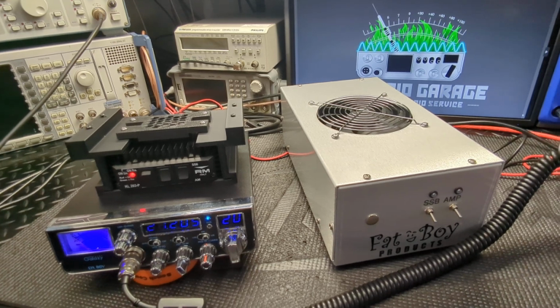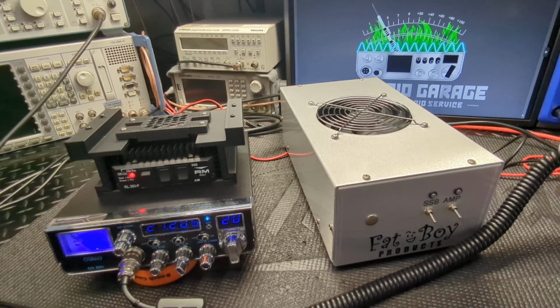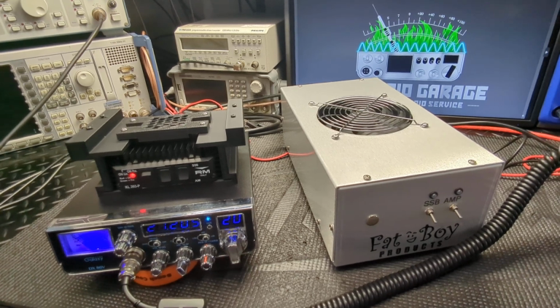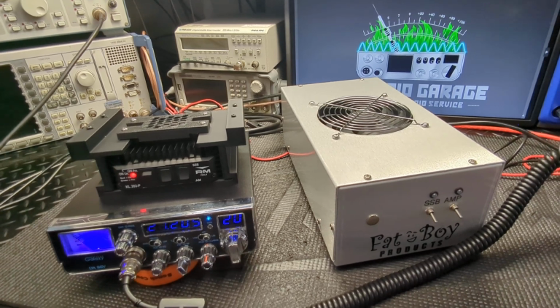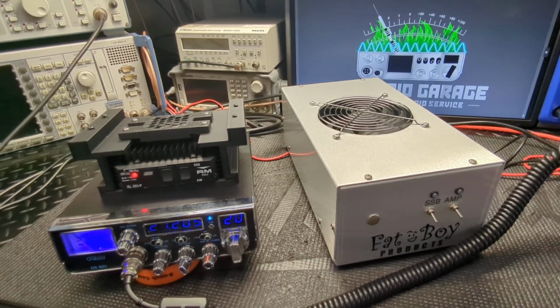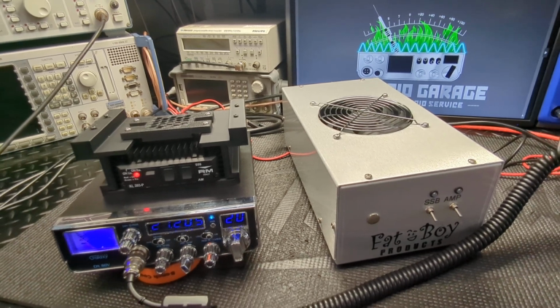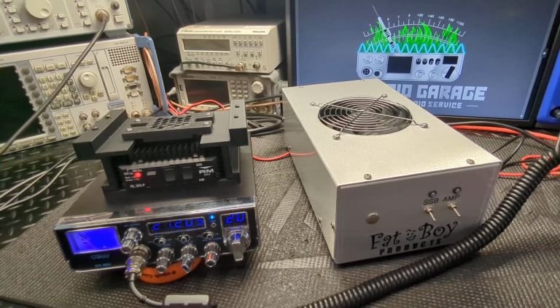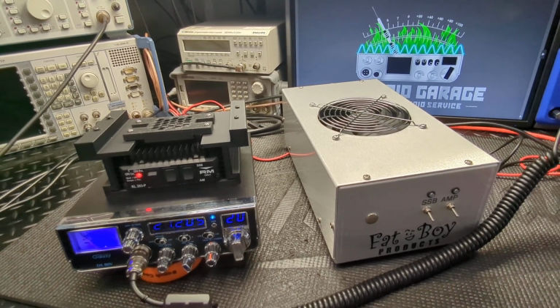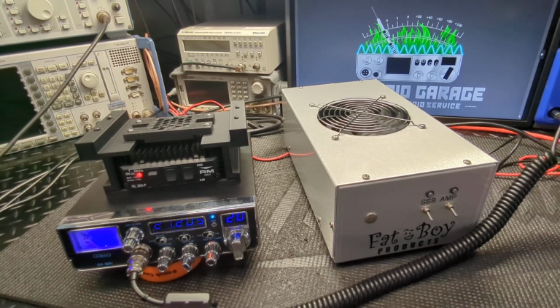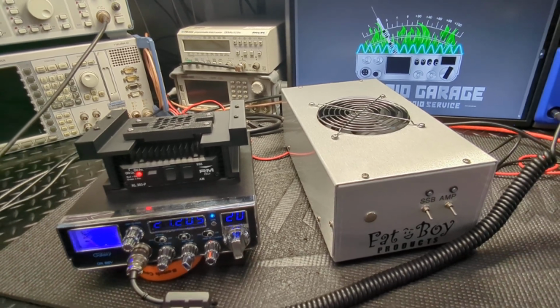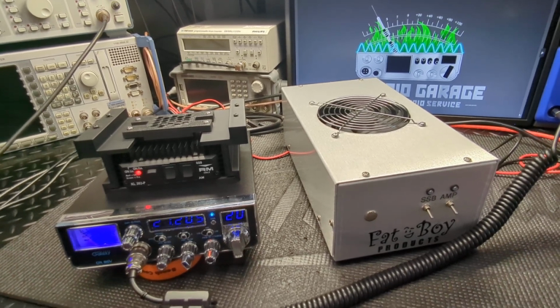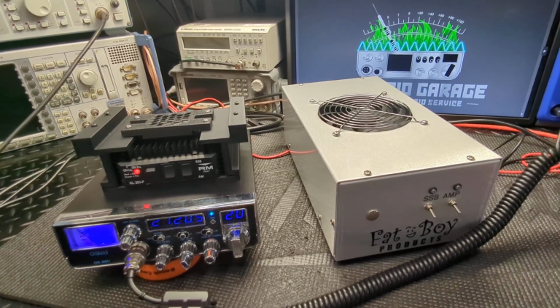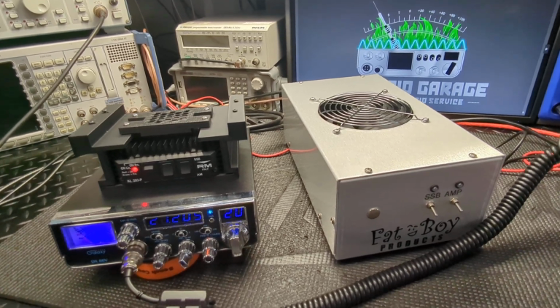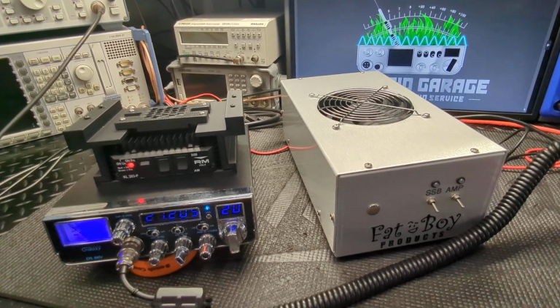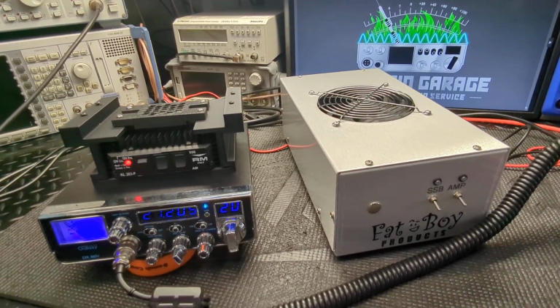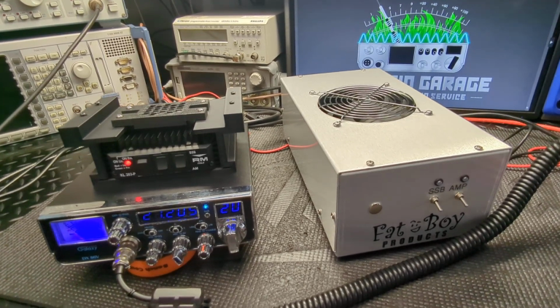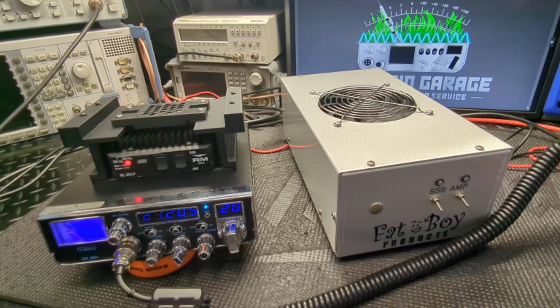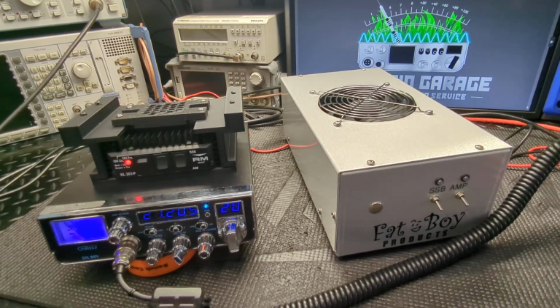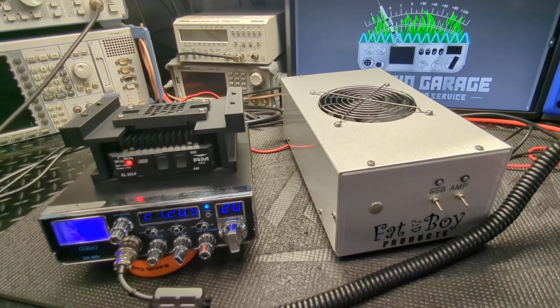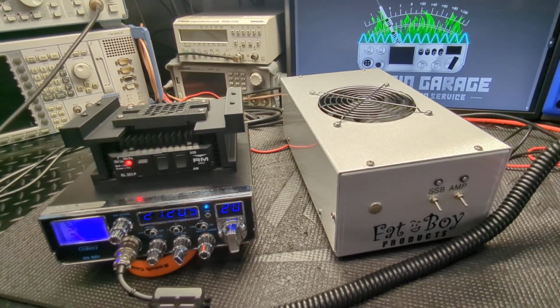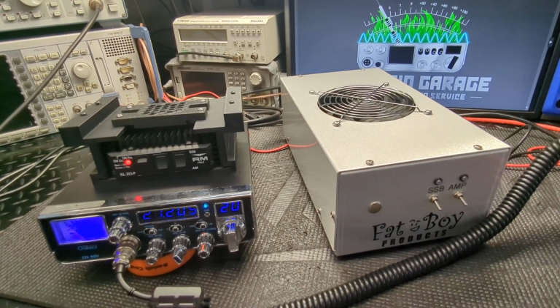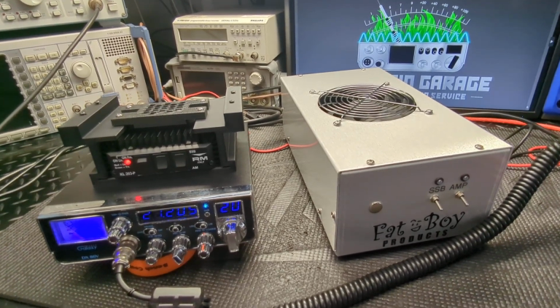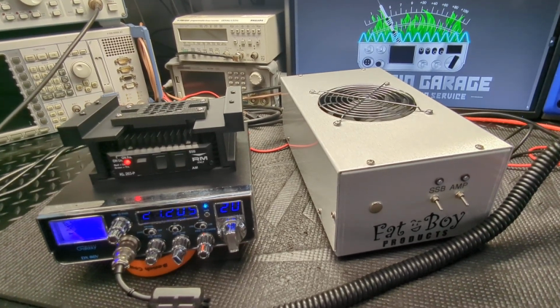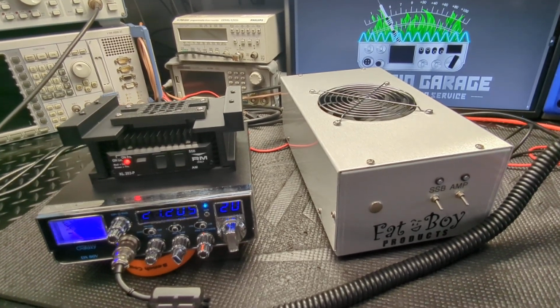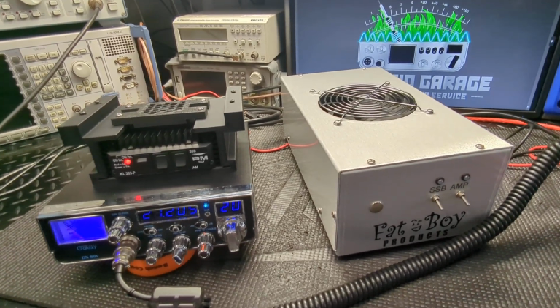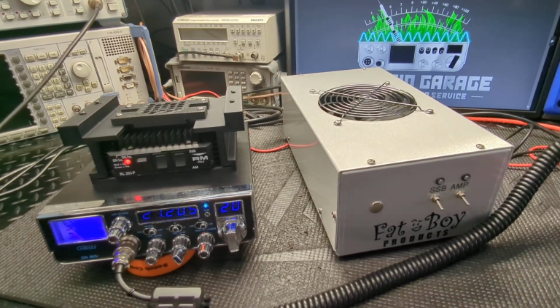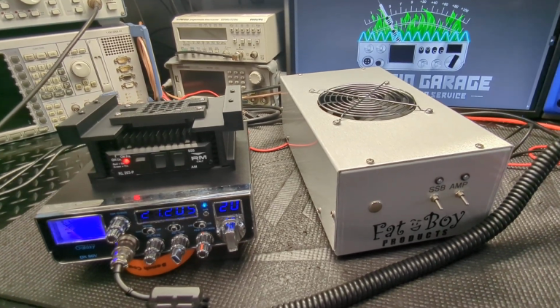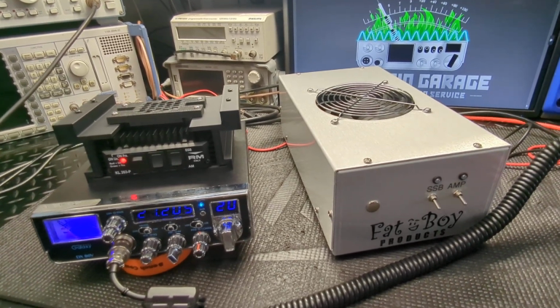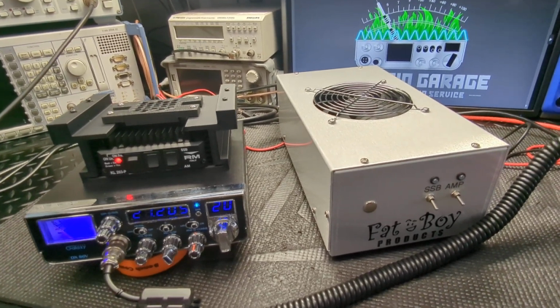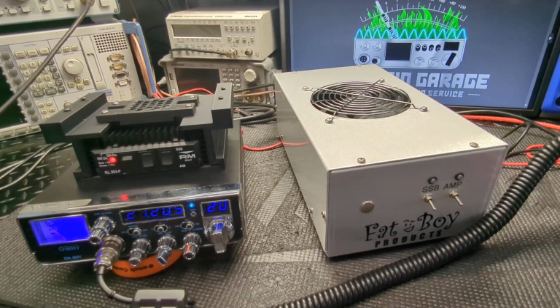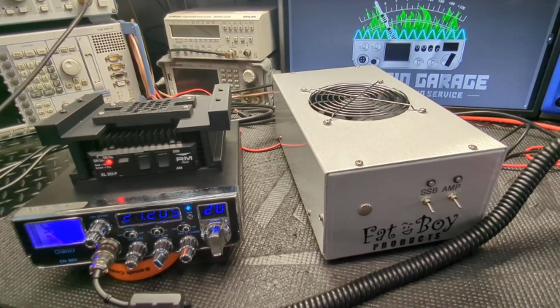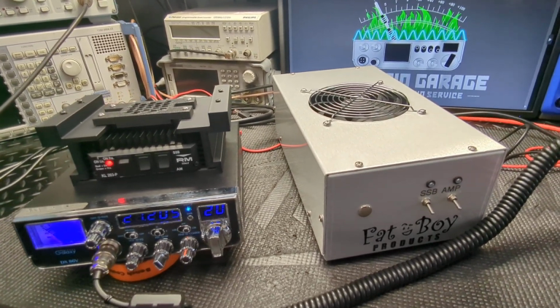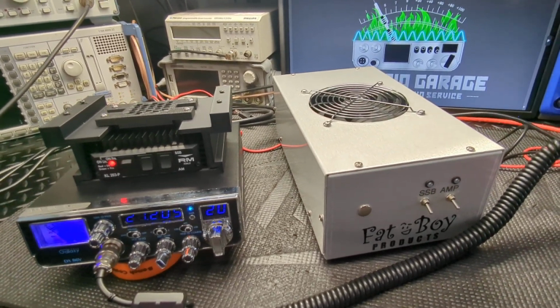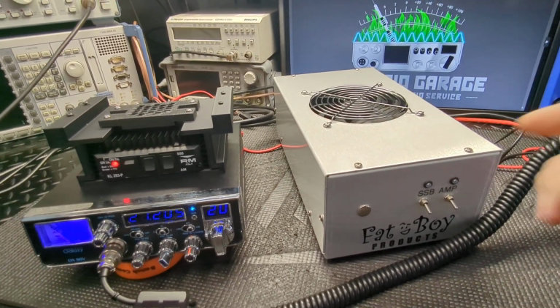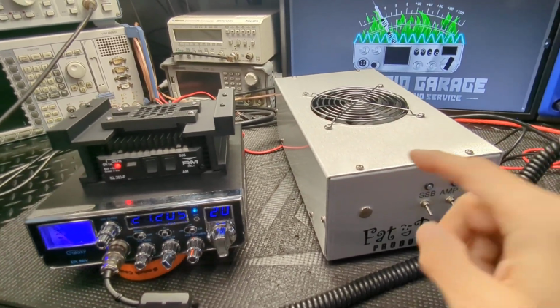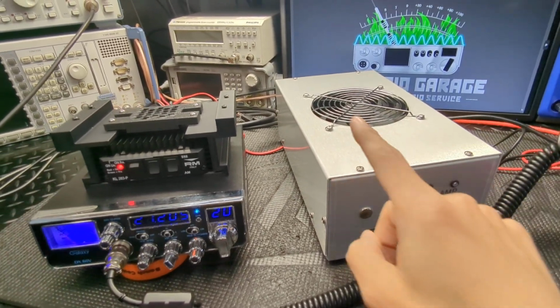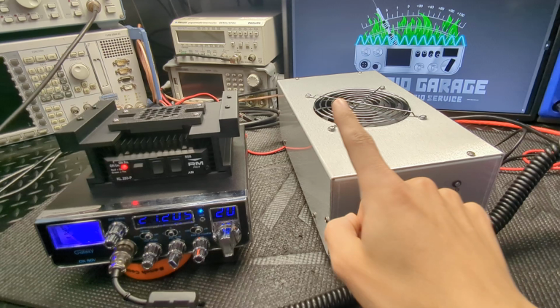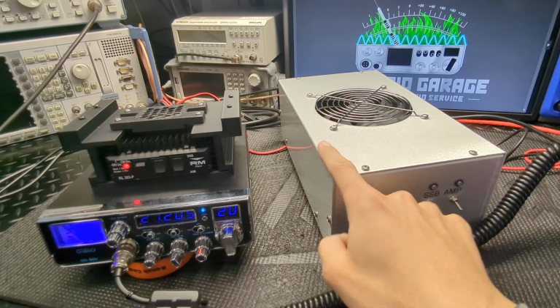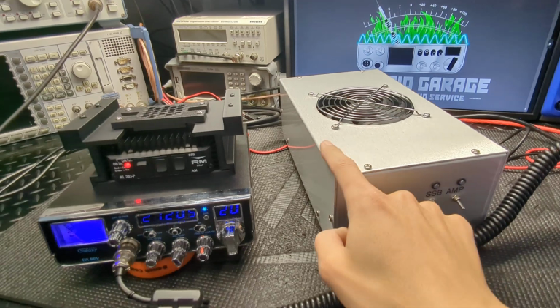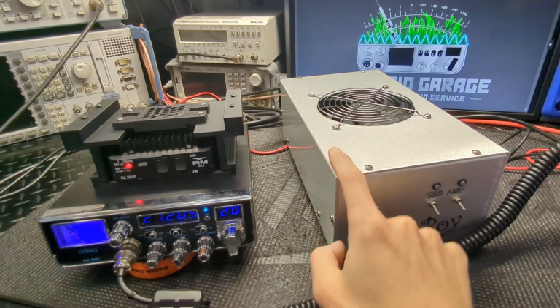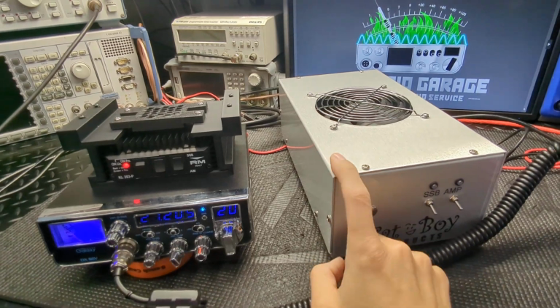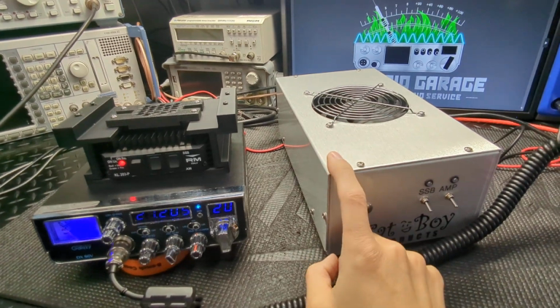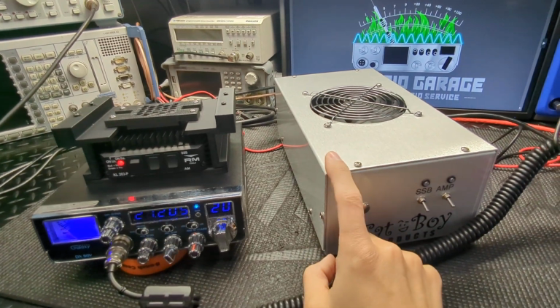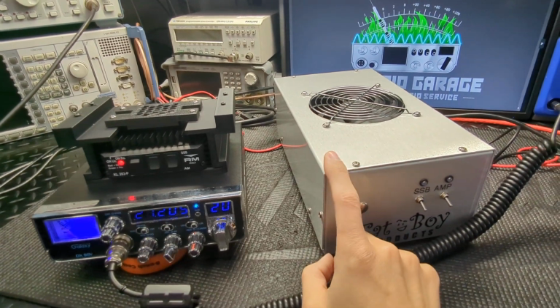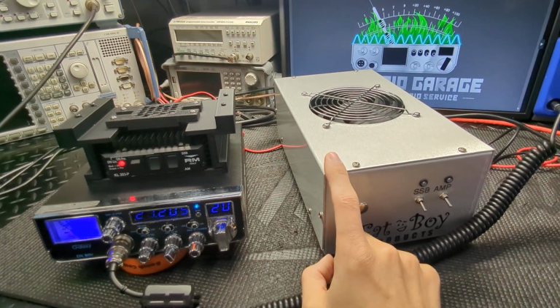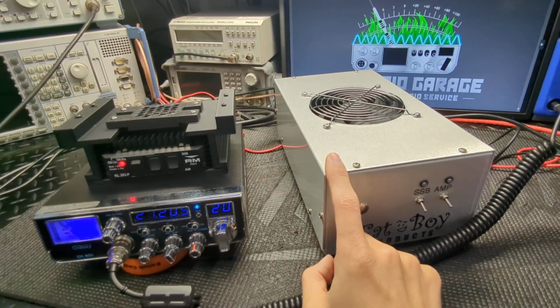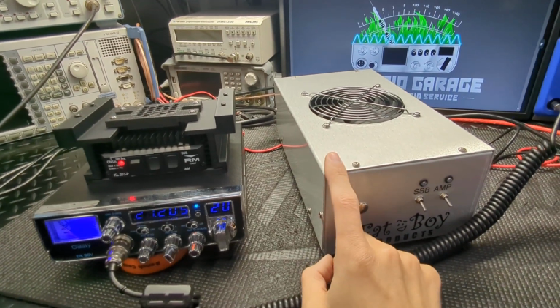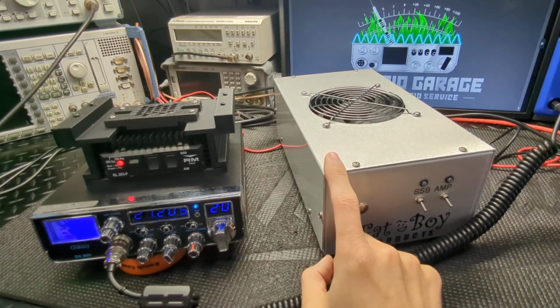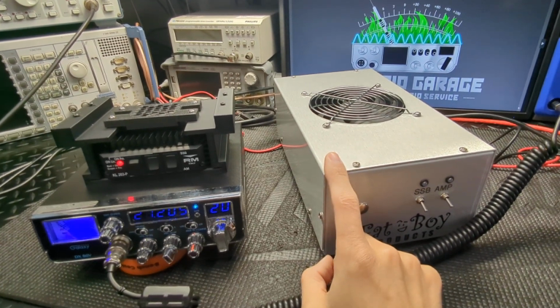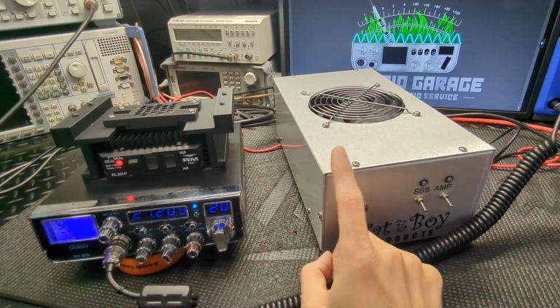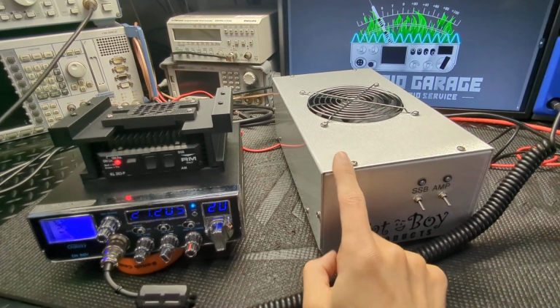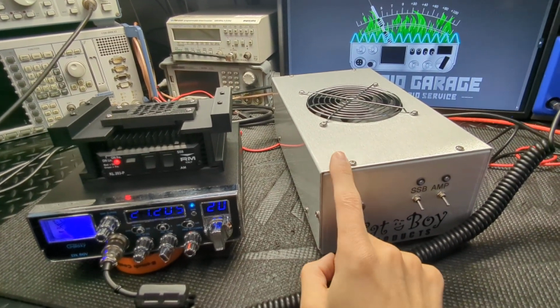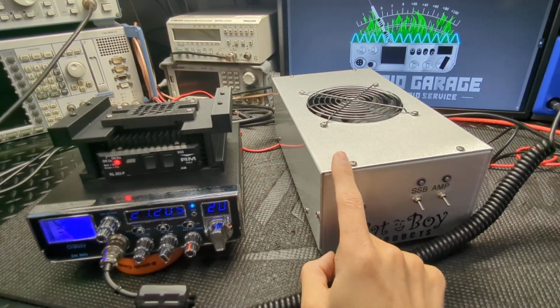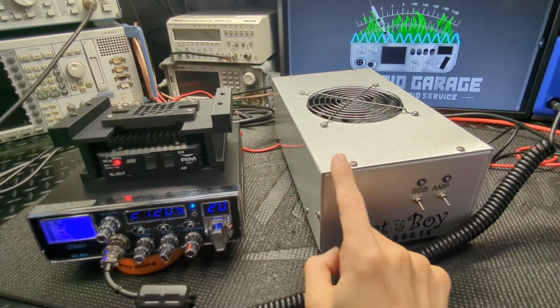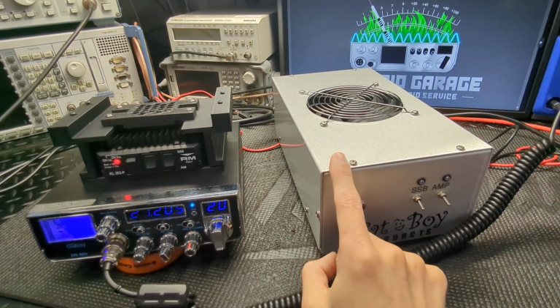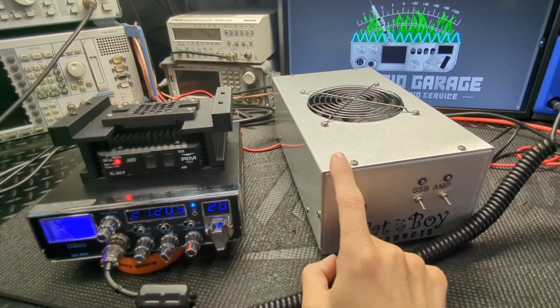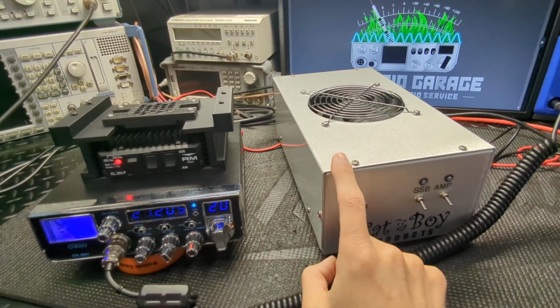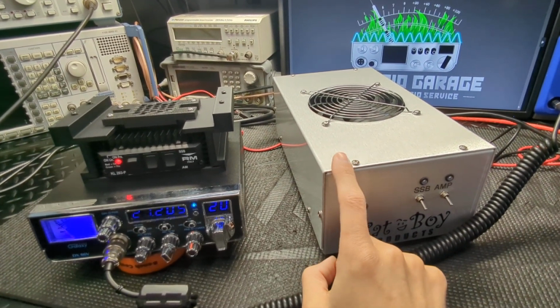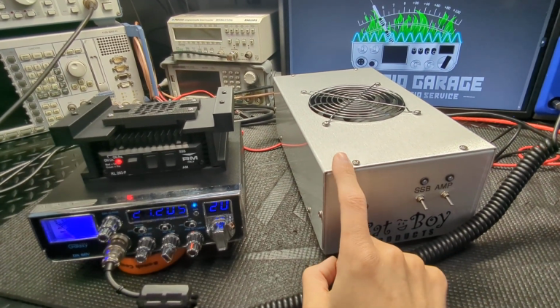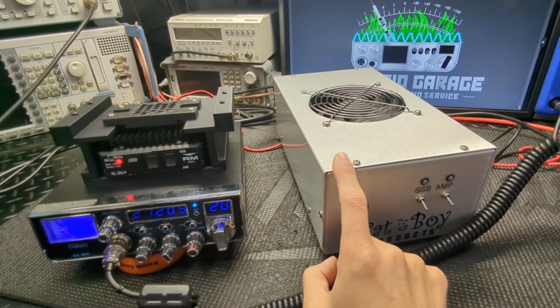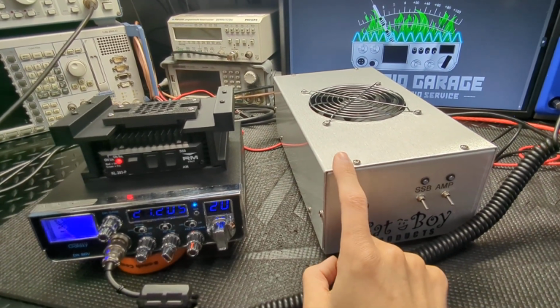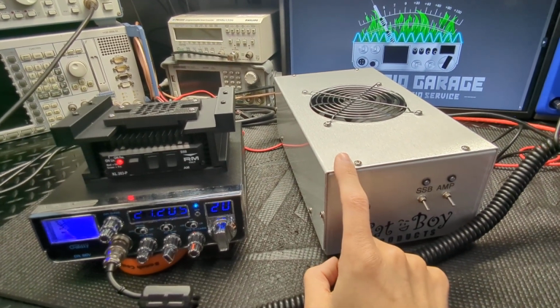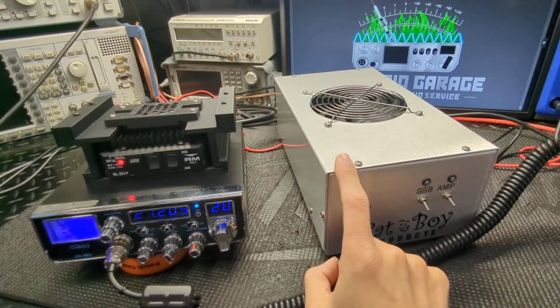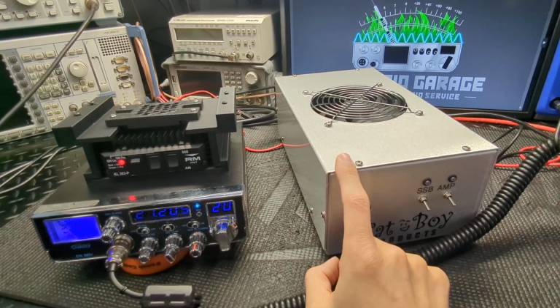Welcome back guys, thanks for tuning in. We've got an amp test video here for Bill. We're going to be testing his 4-PIL 2879C box.